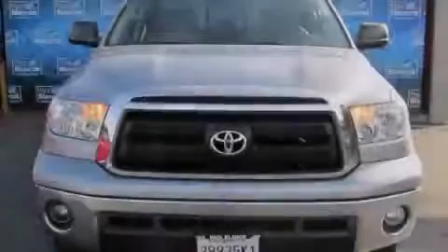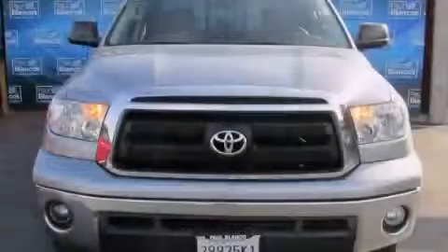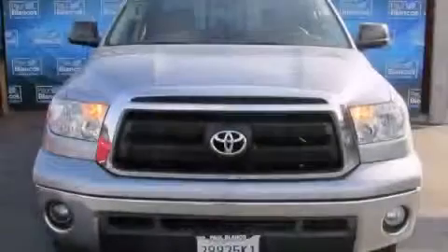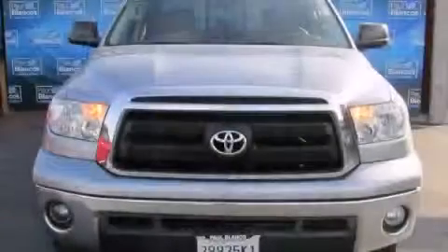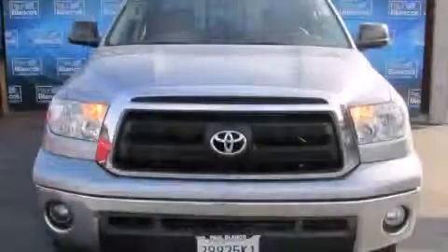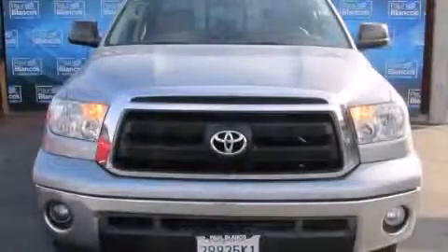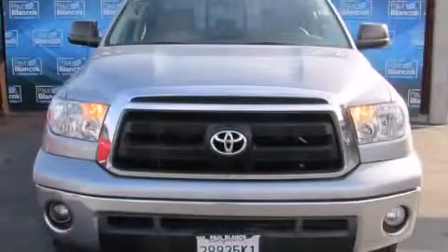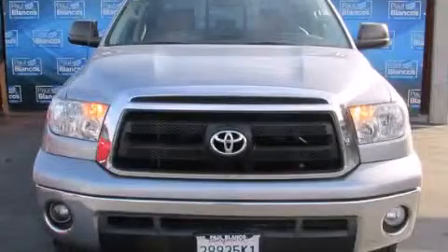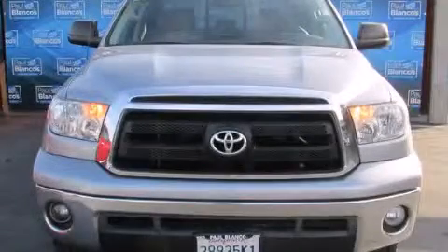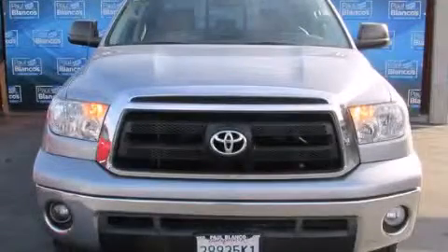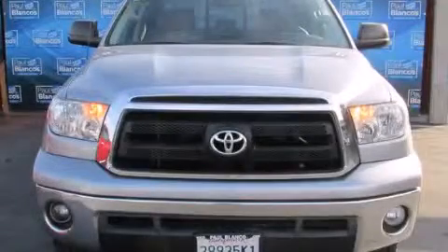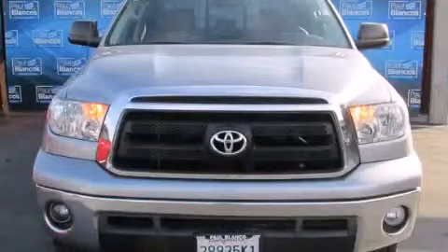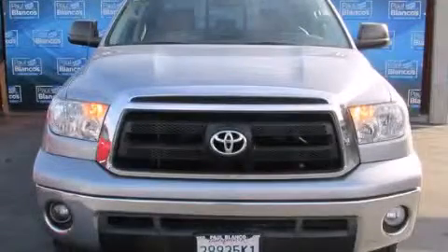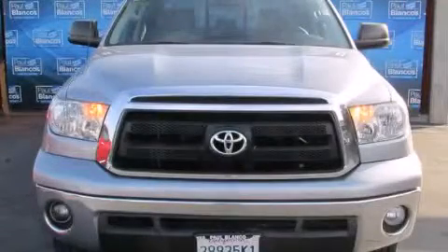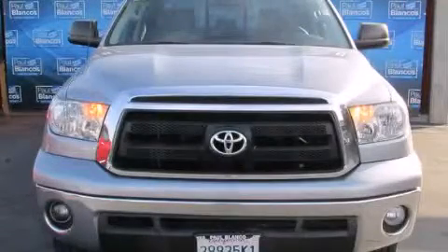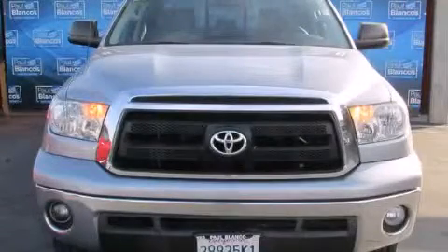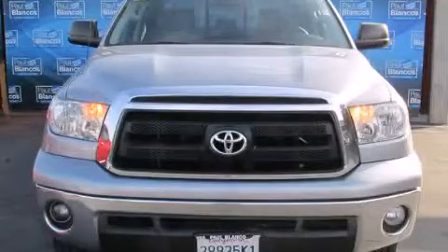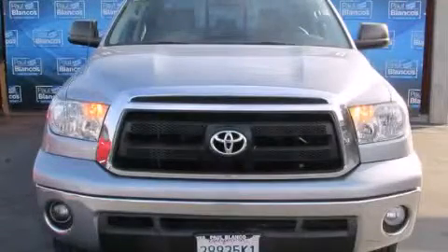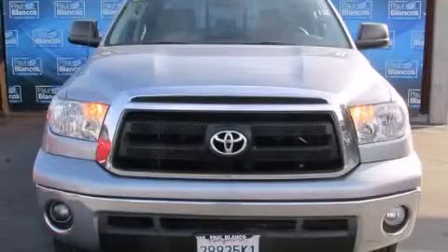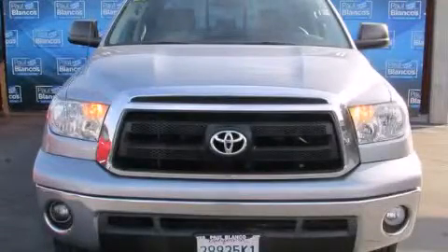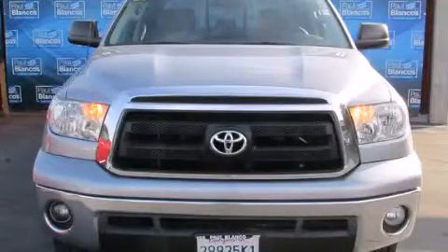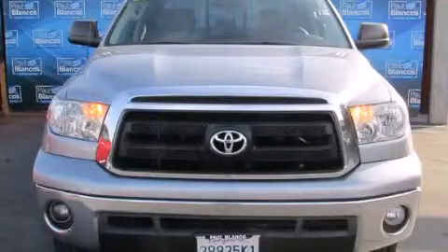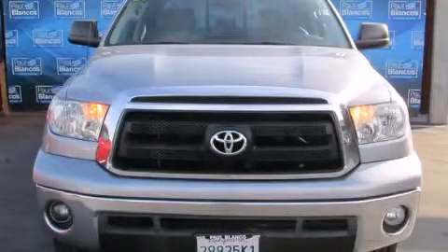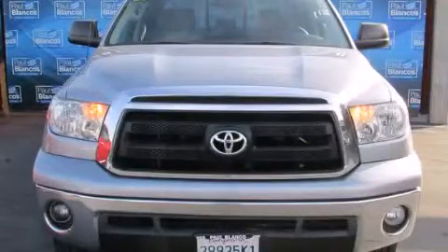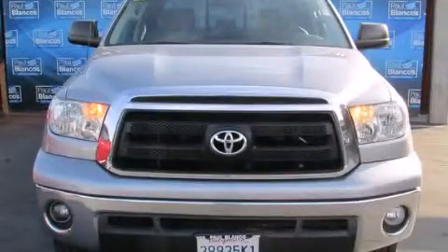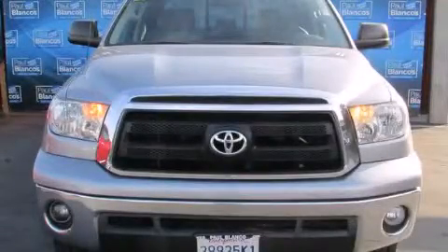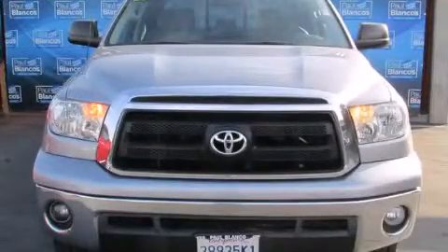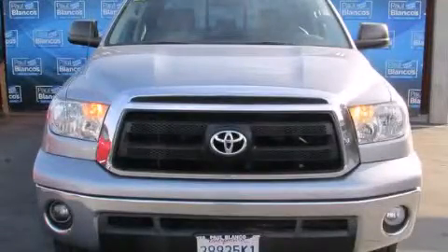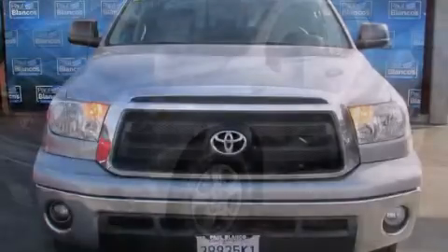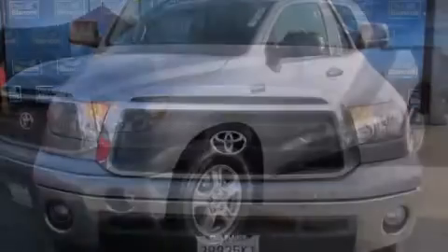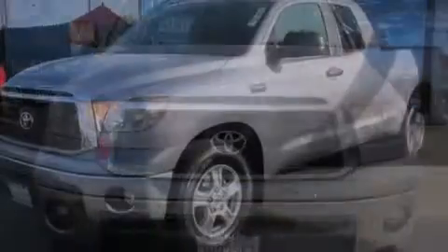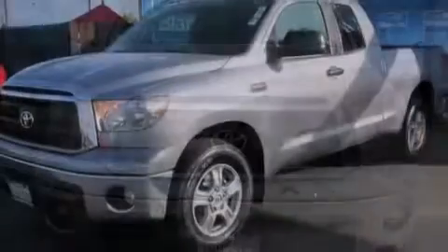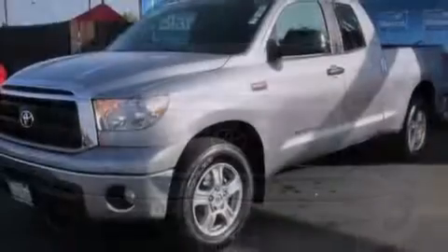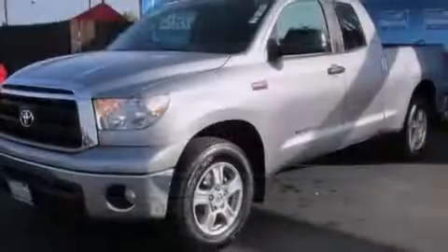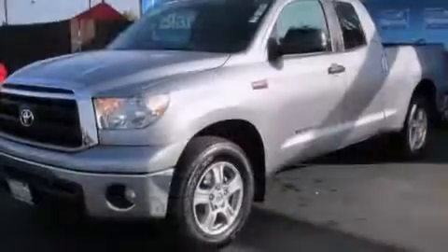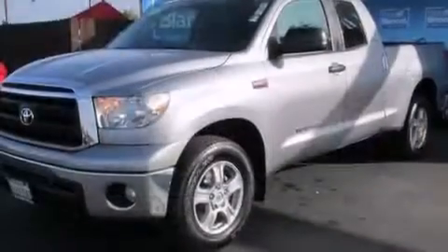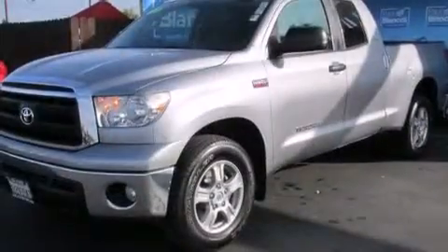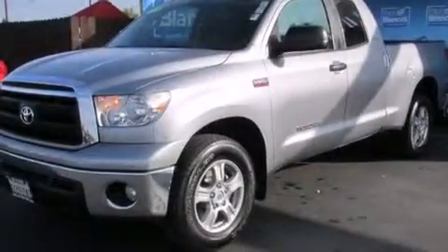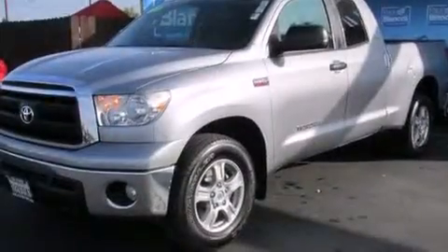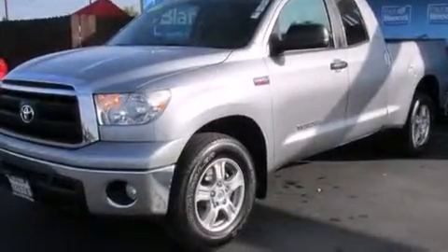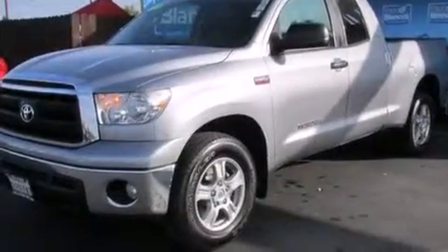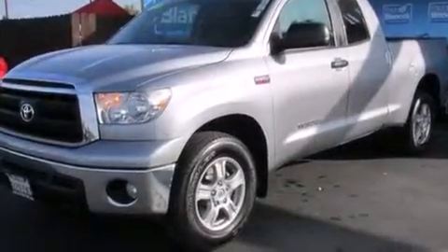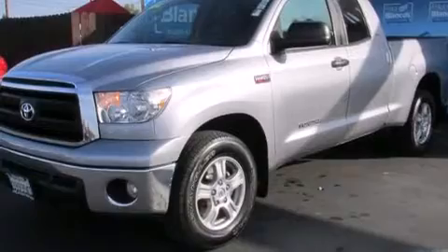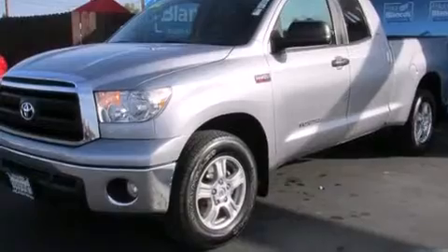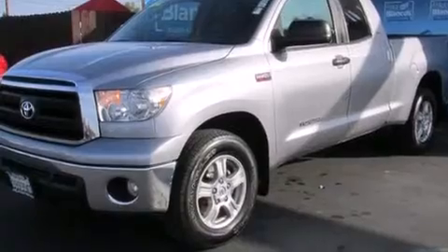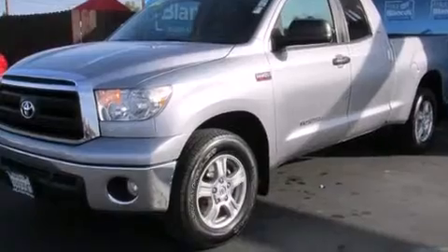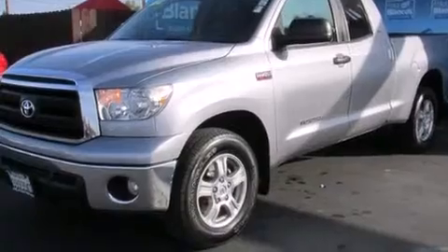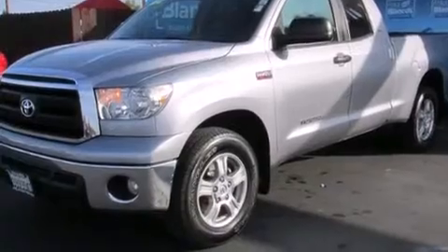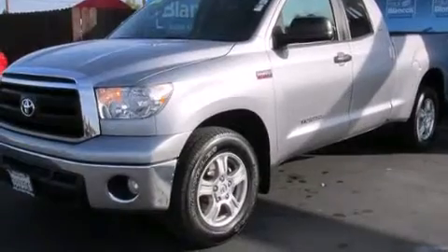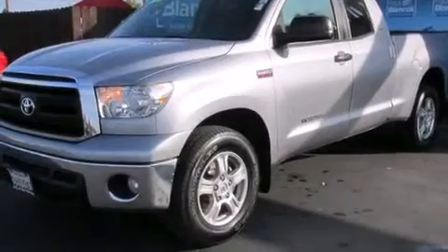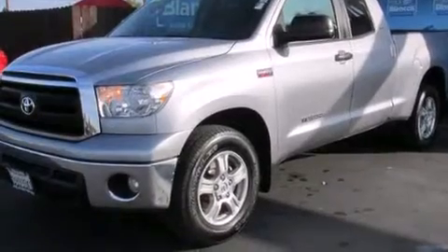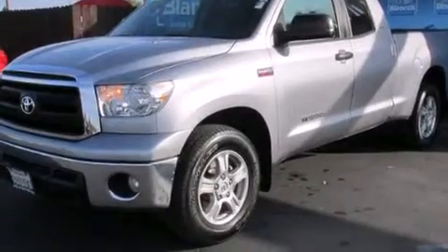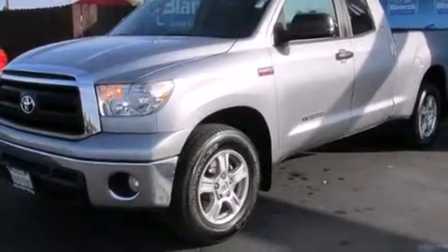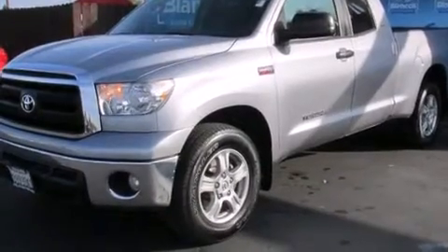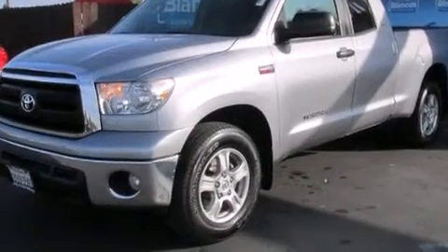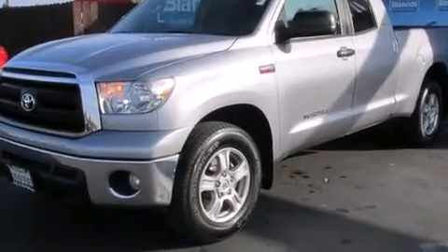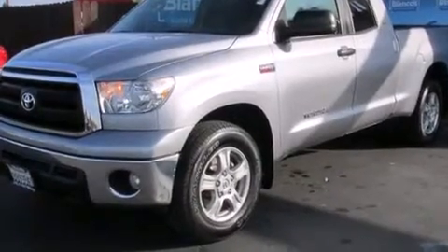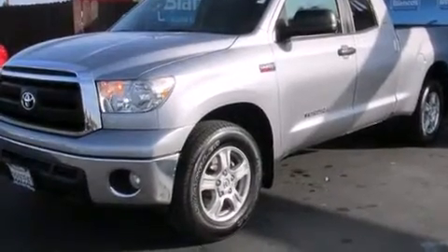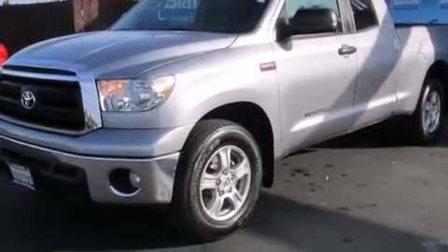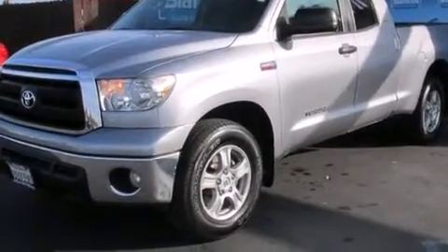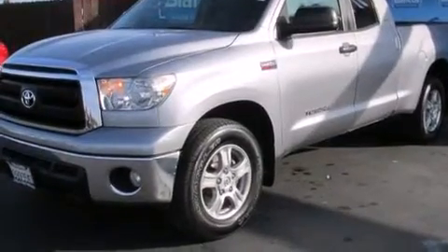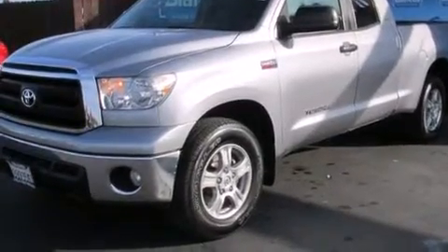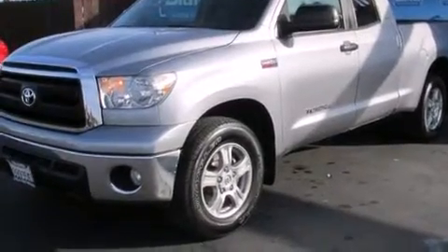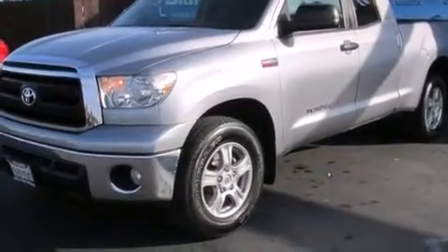This is a 2010 Toyota Tundra. Whether hauling, commuting, or towing, this truck is the right one for you.